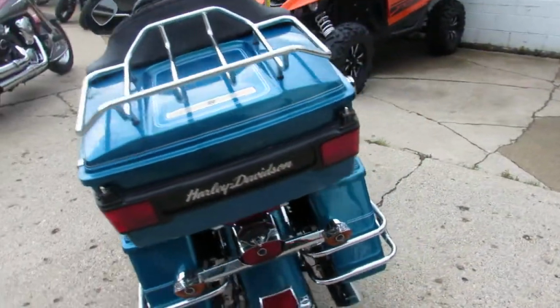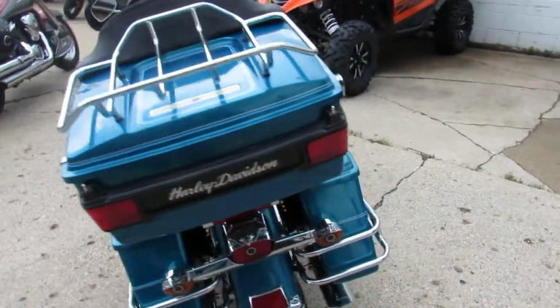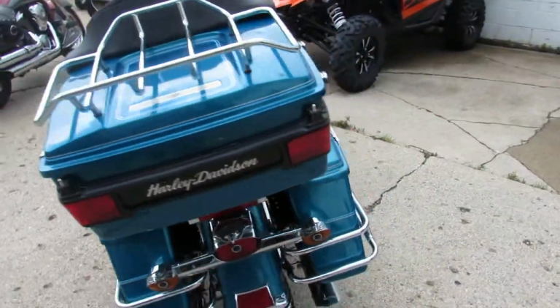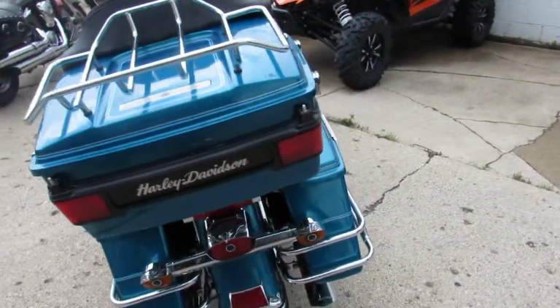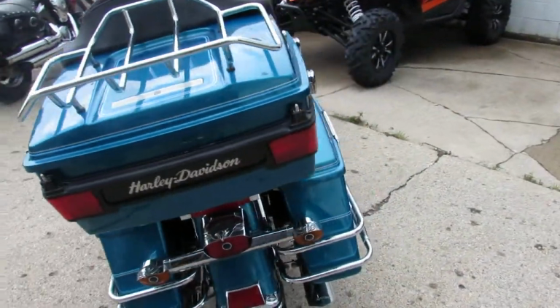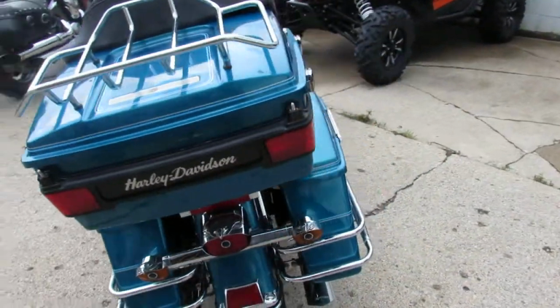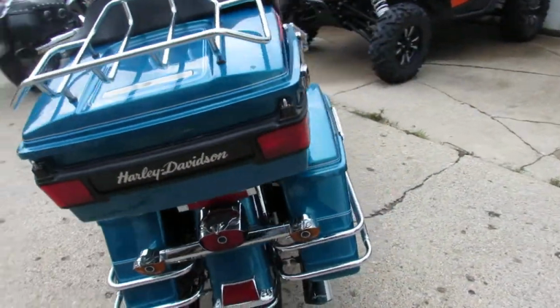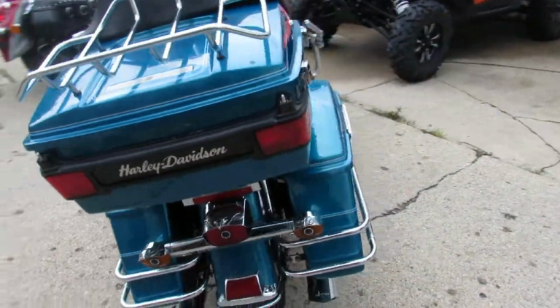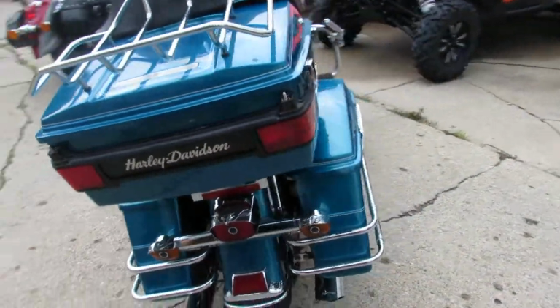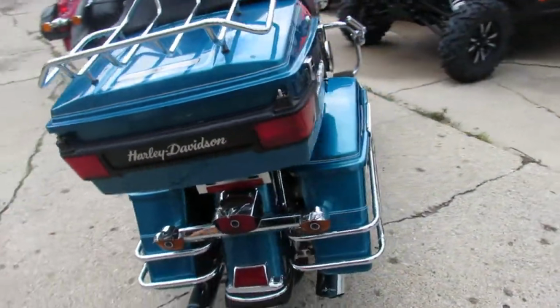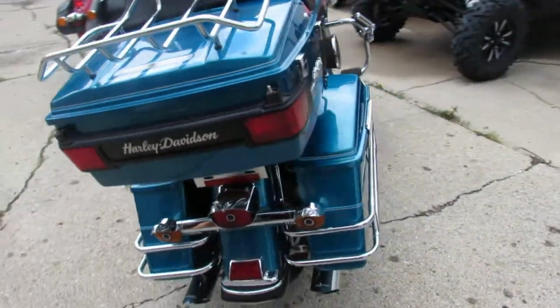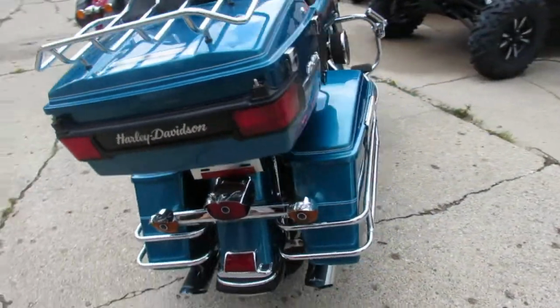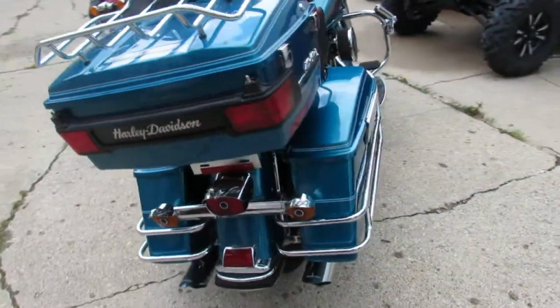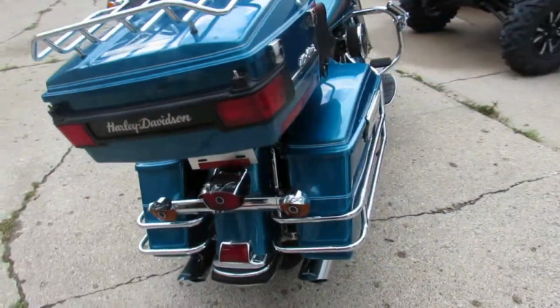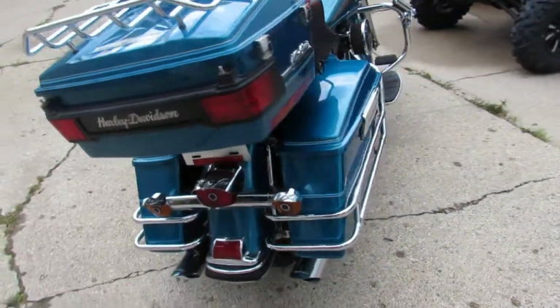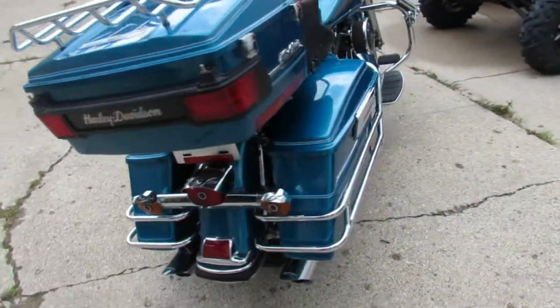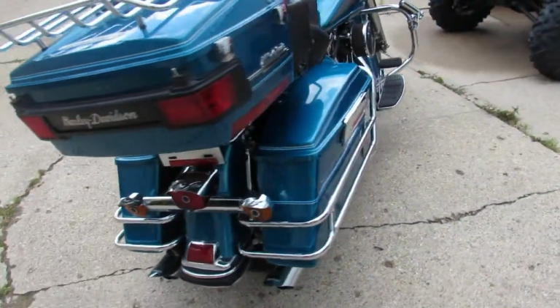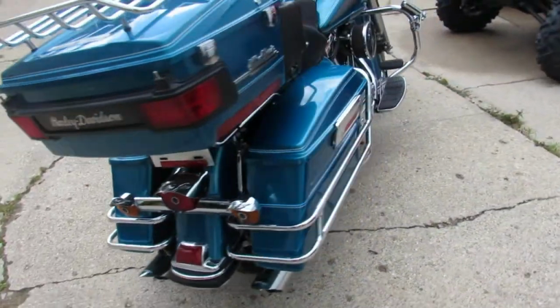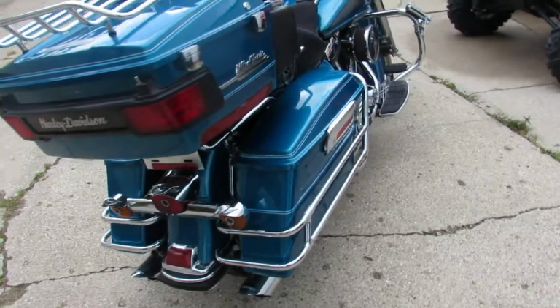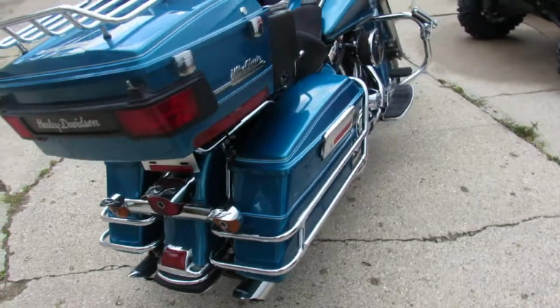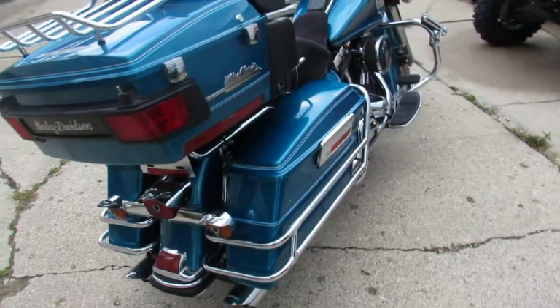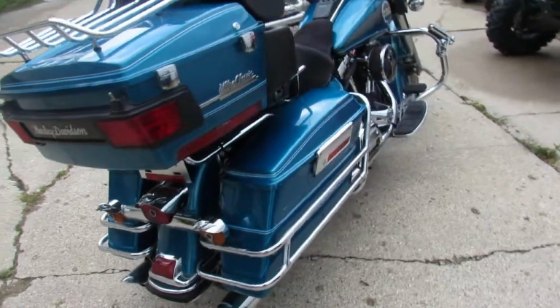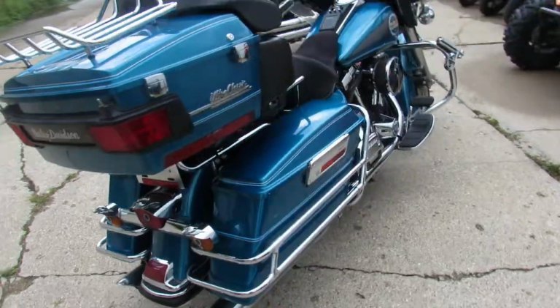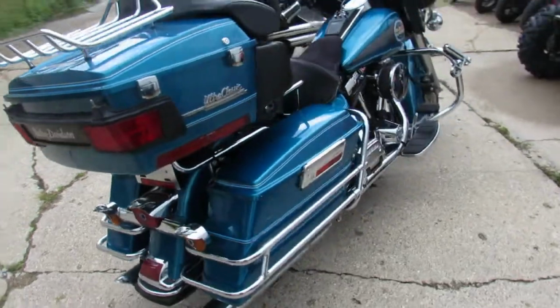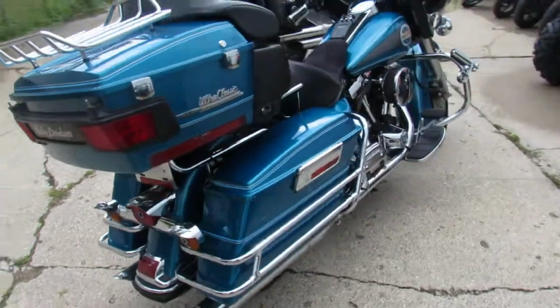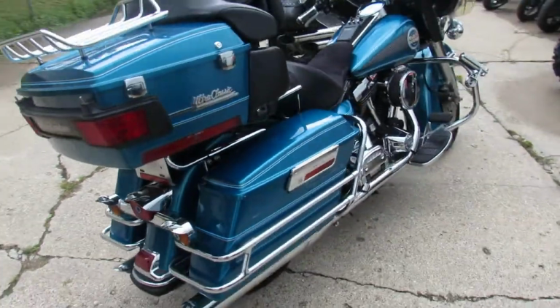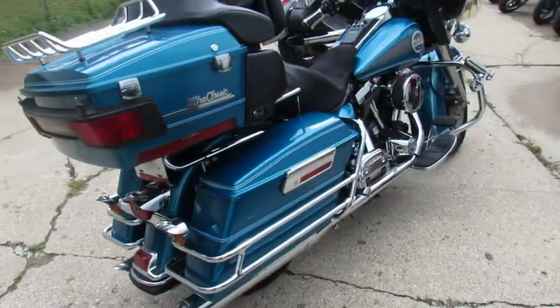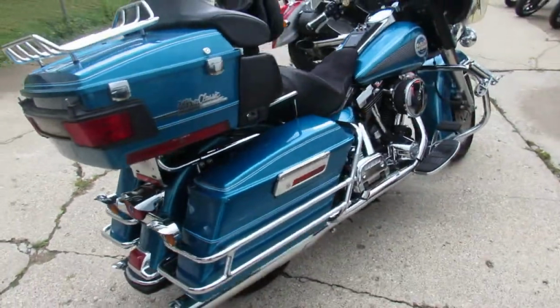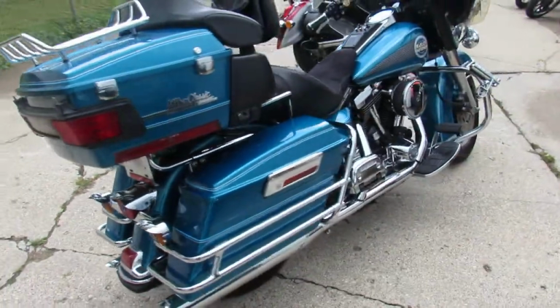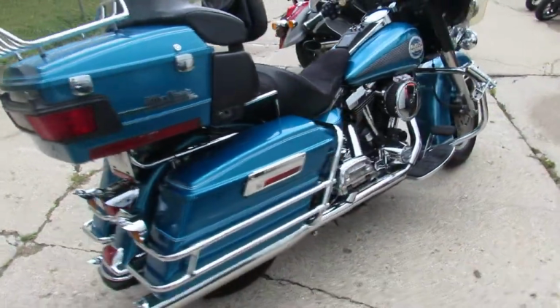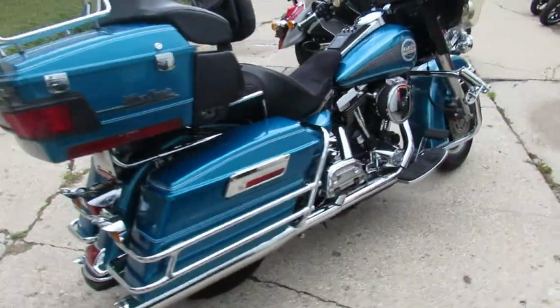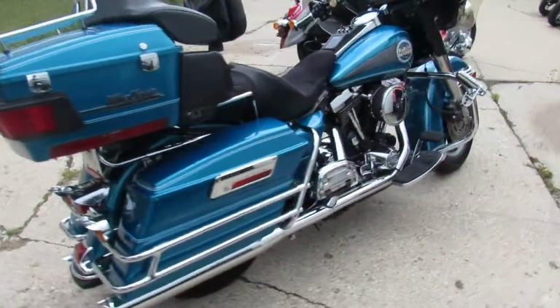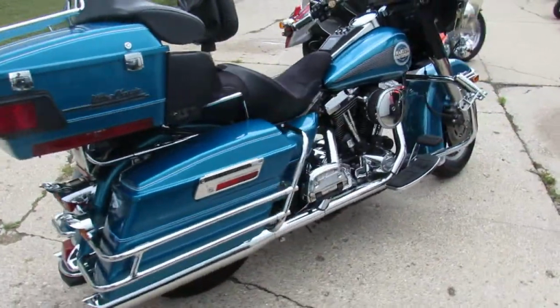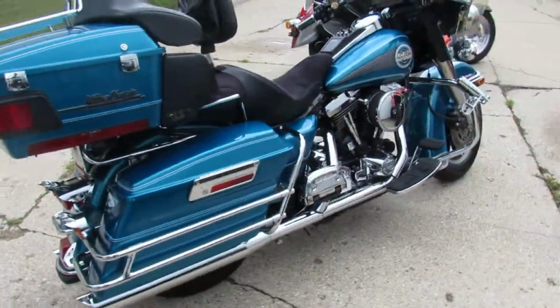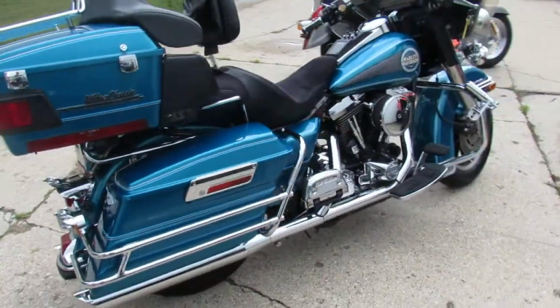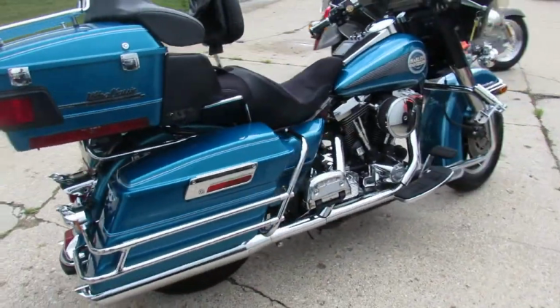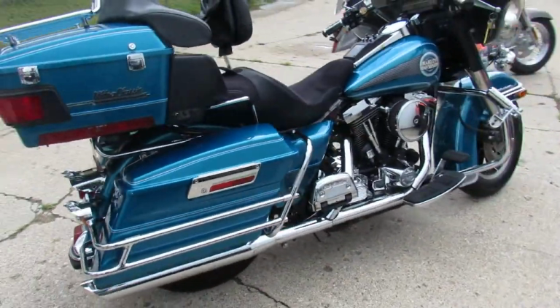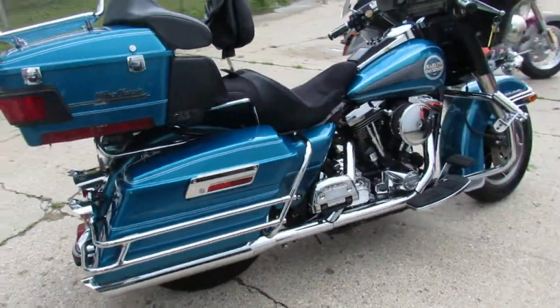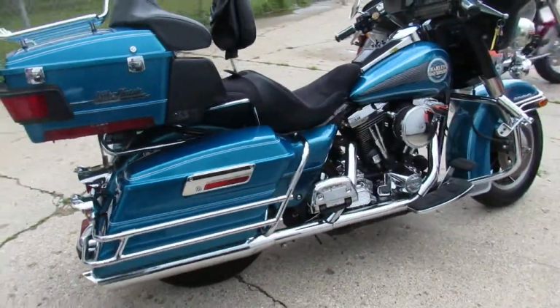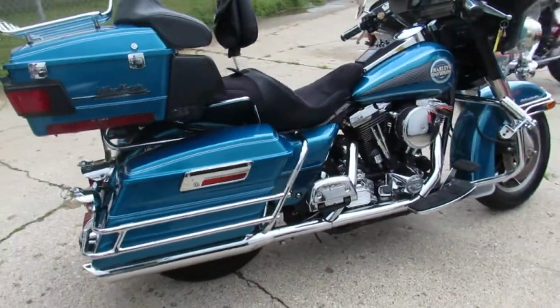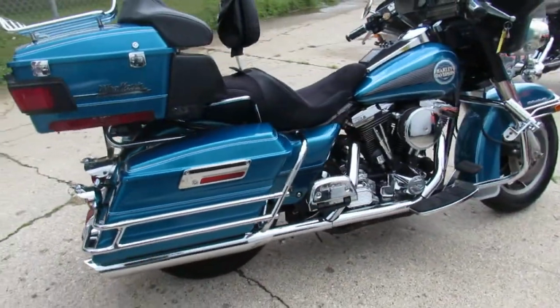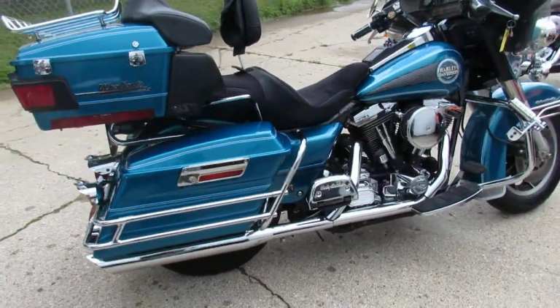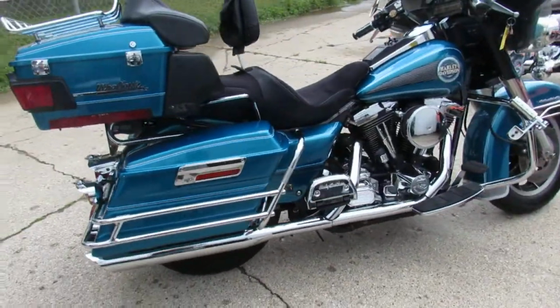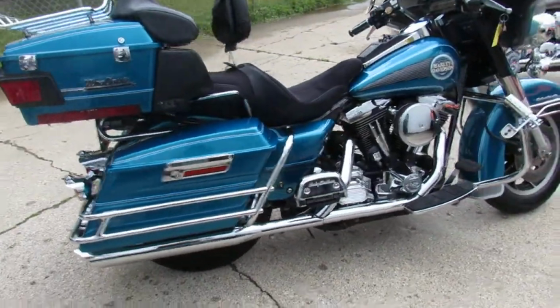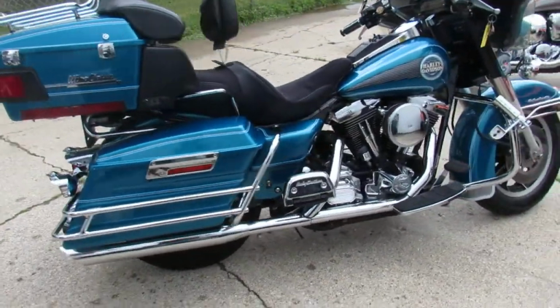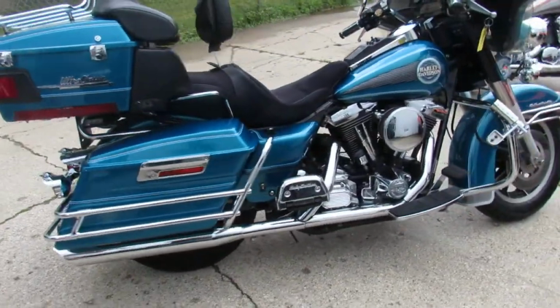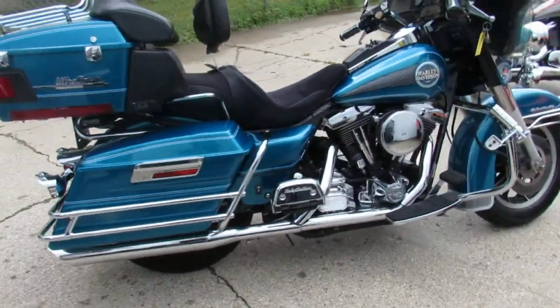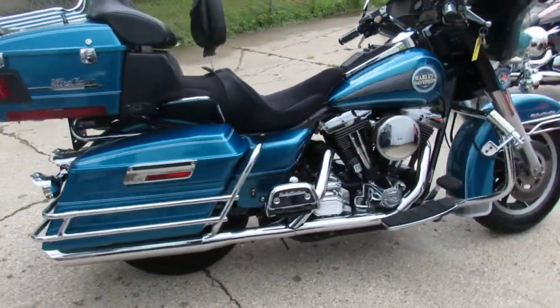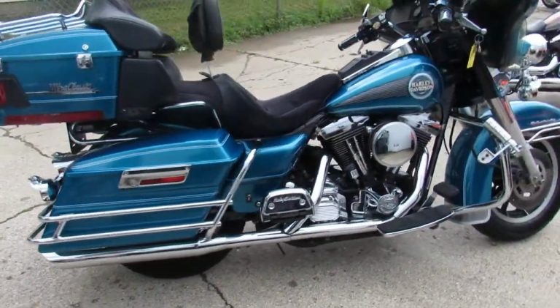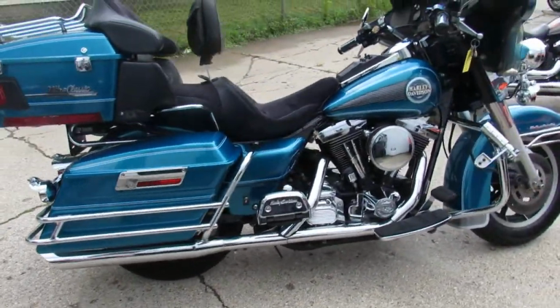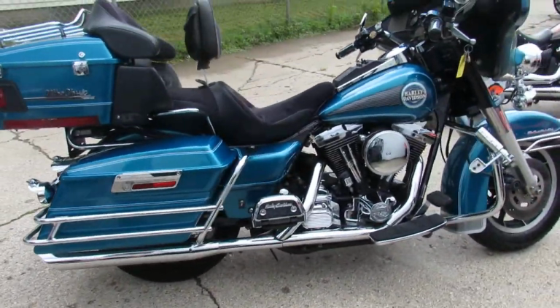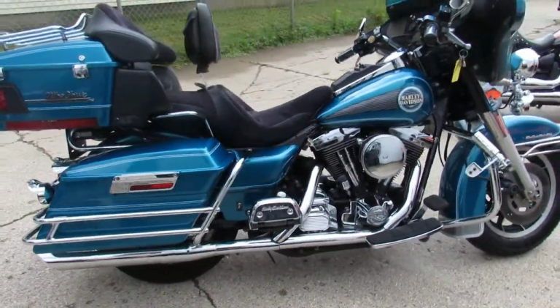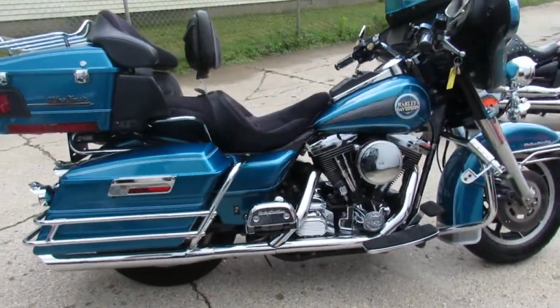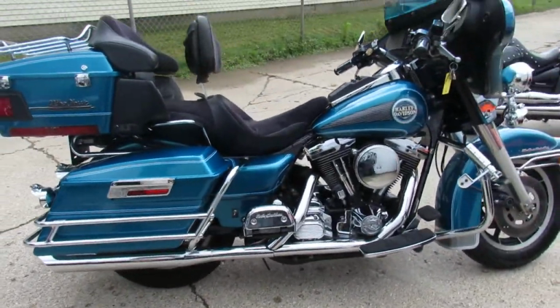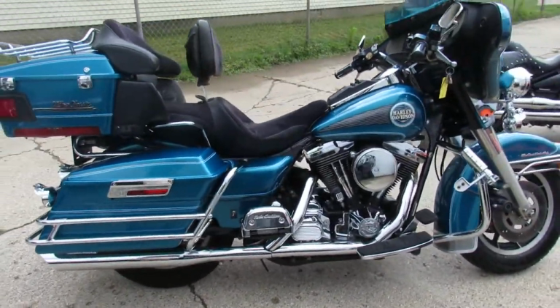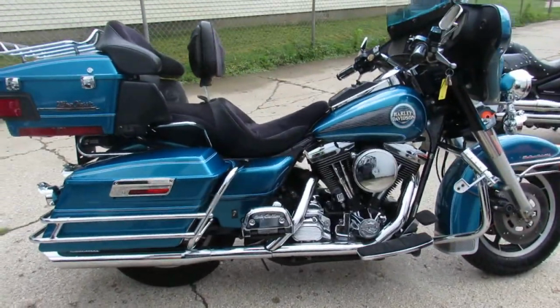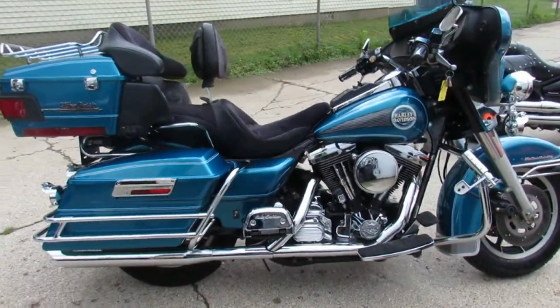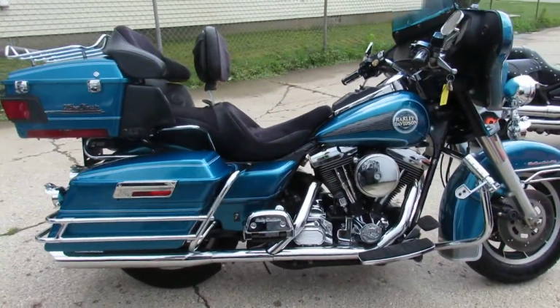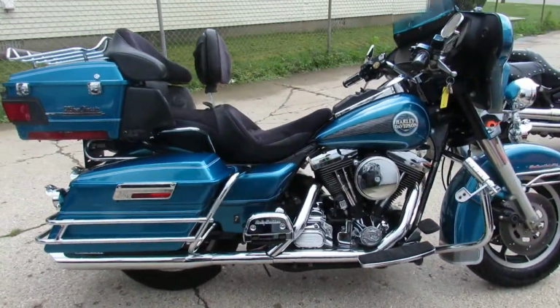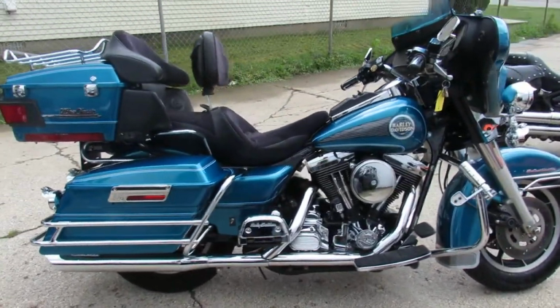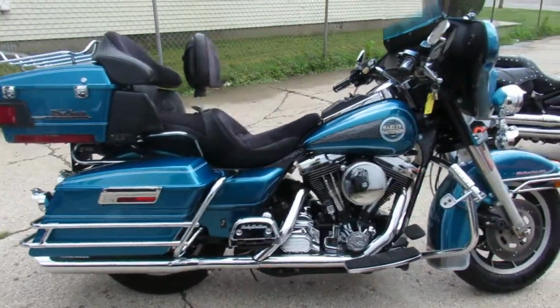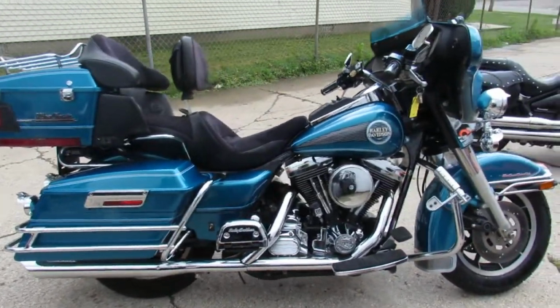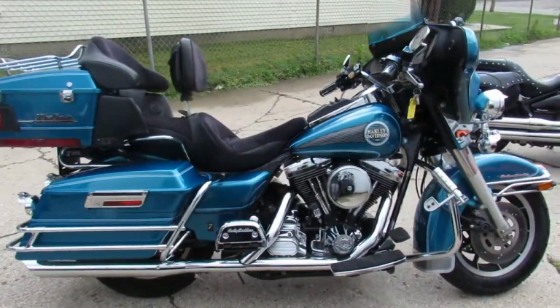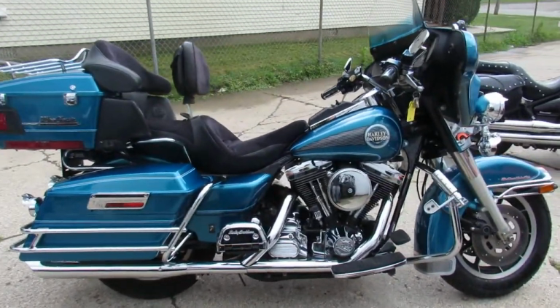It's approvalpowersports.com. Guaranteed financing, over 400 used bikes in stock. Call today and you can ride today.